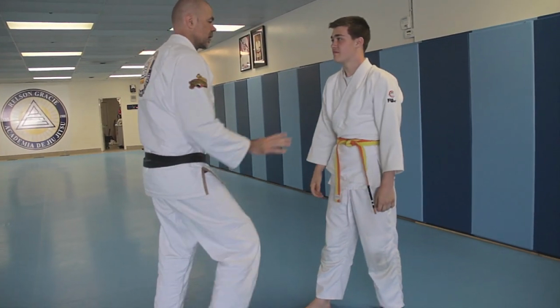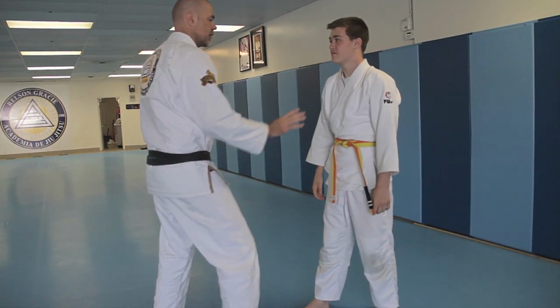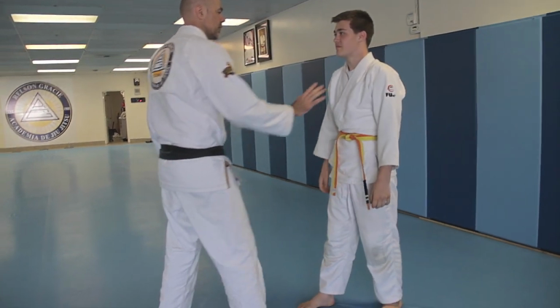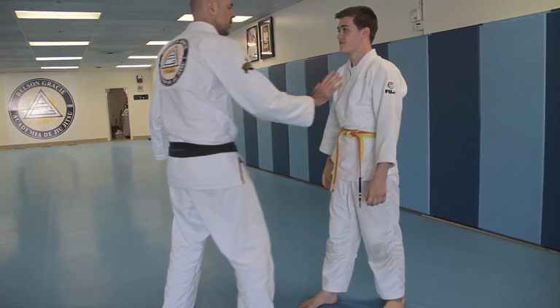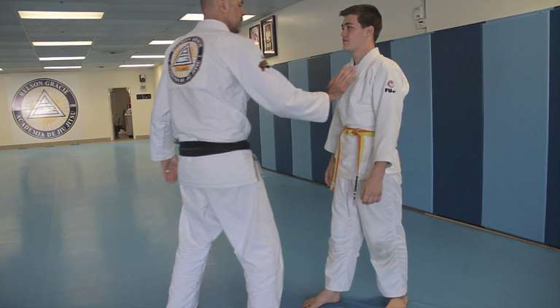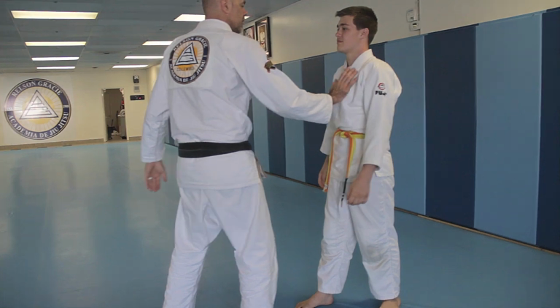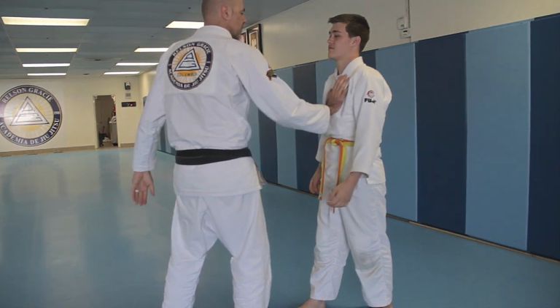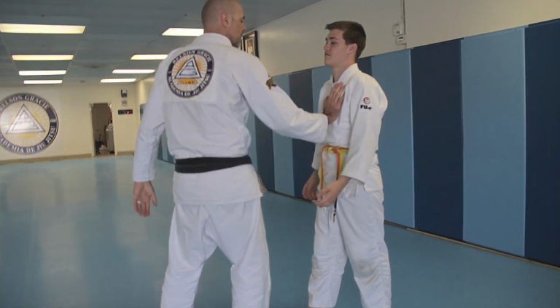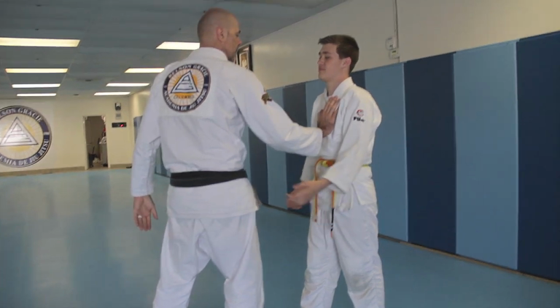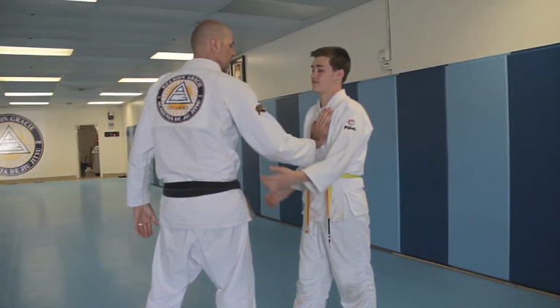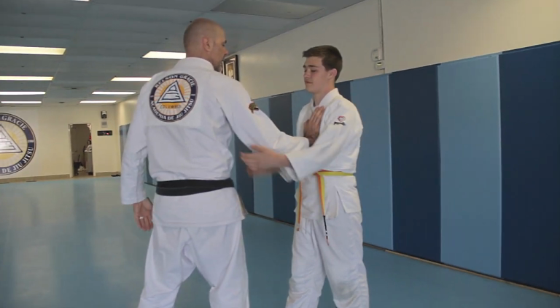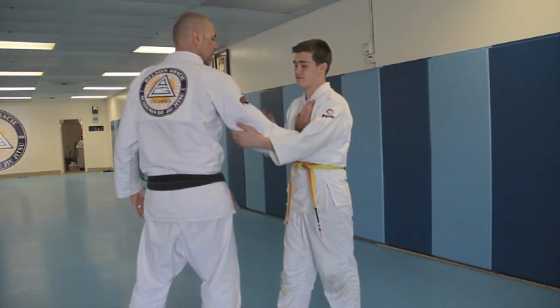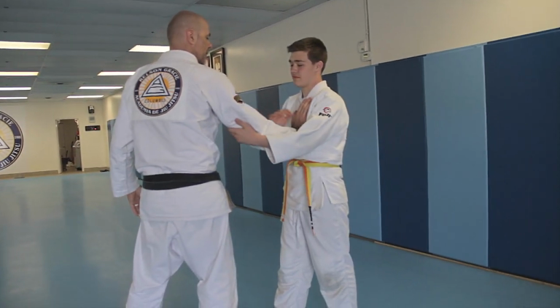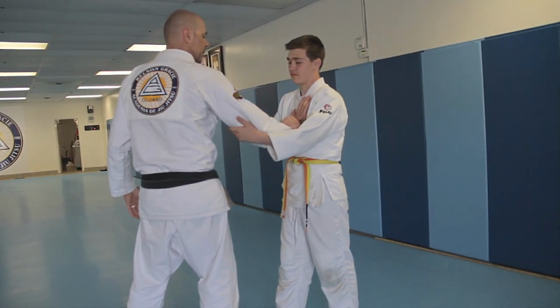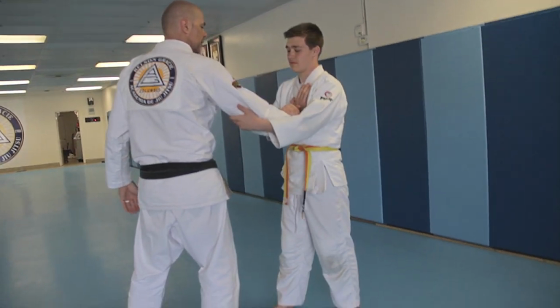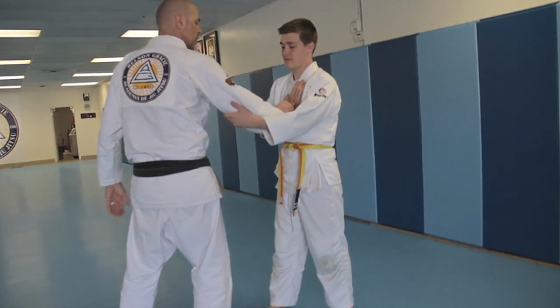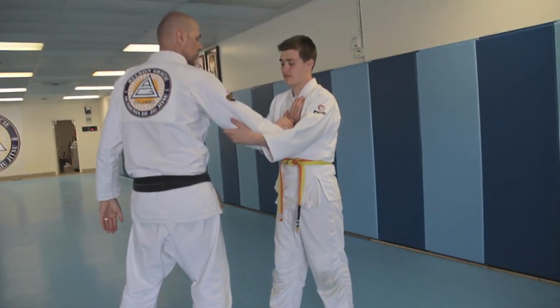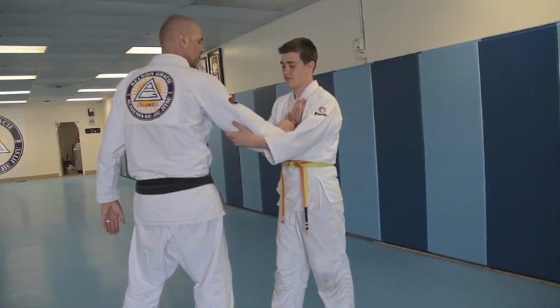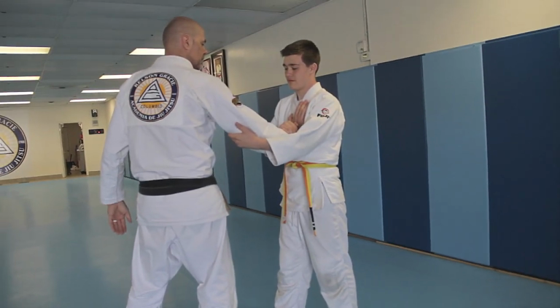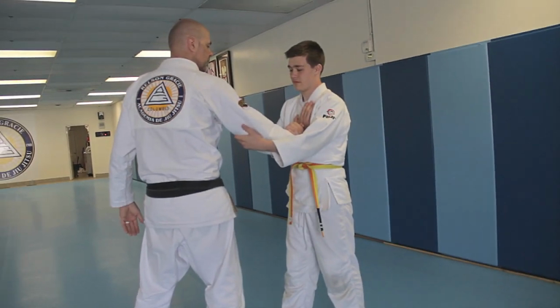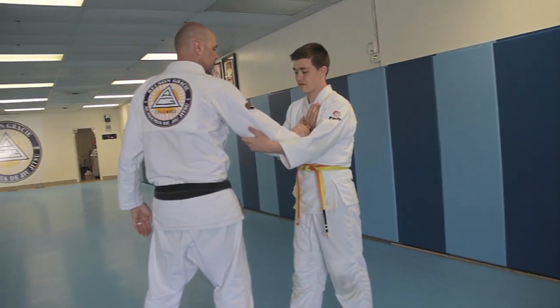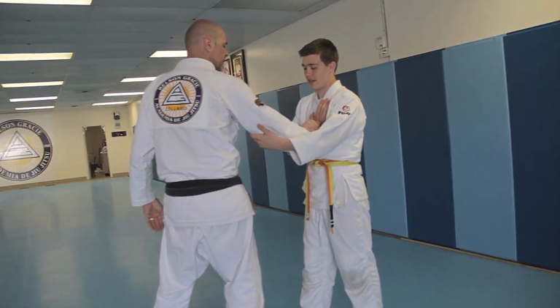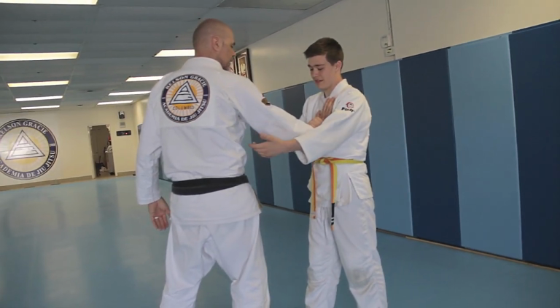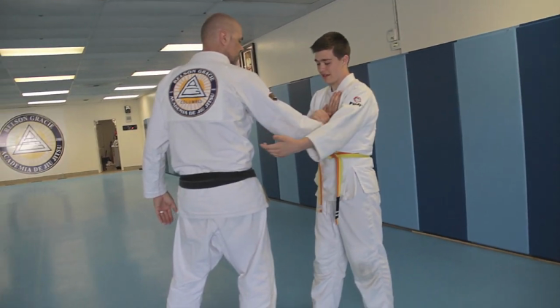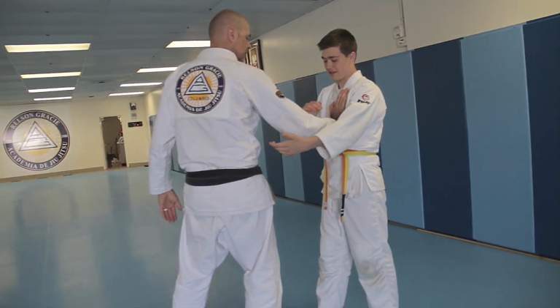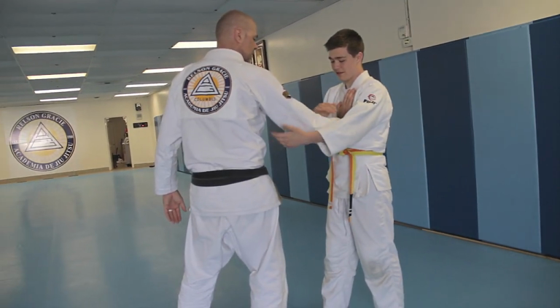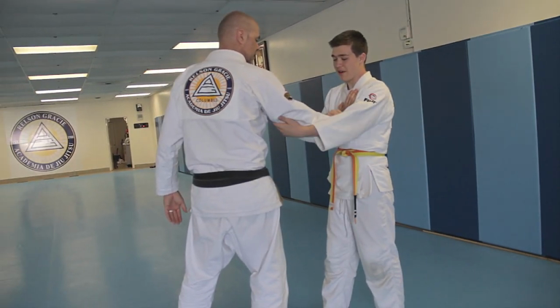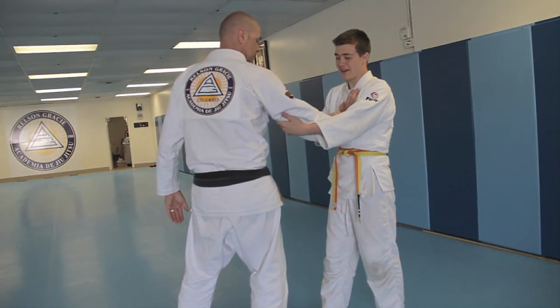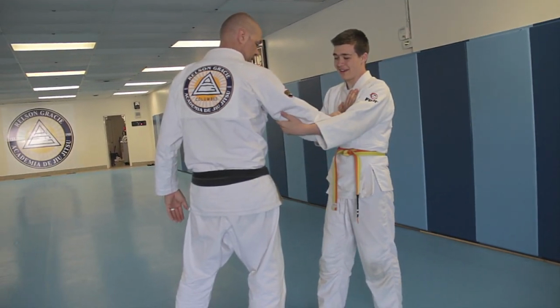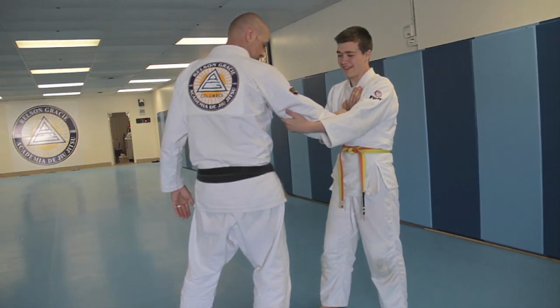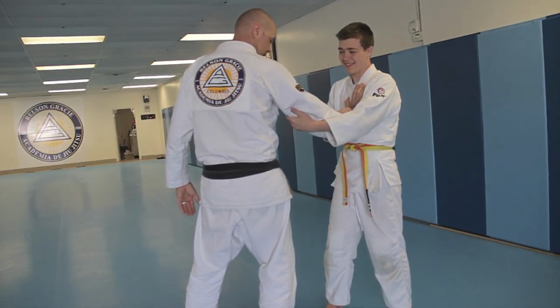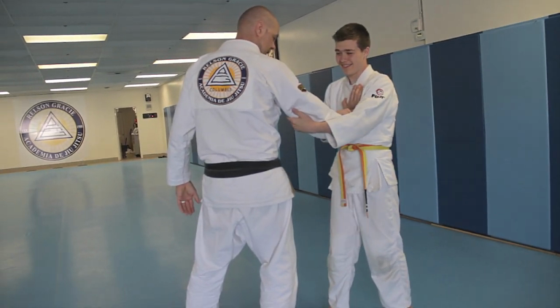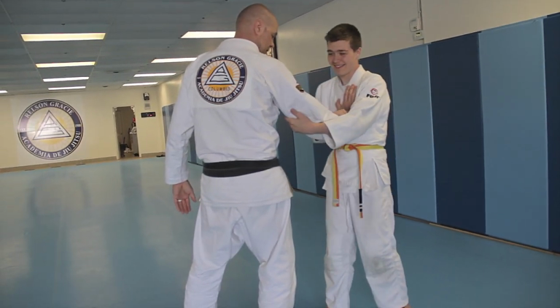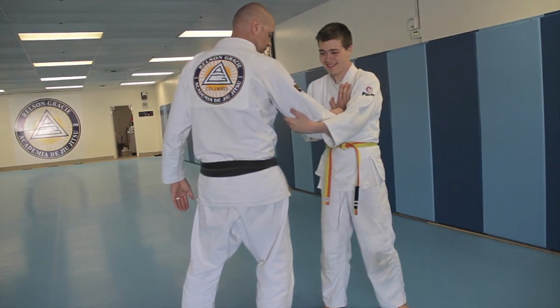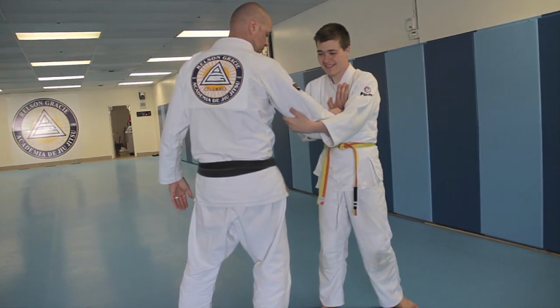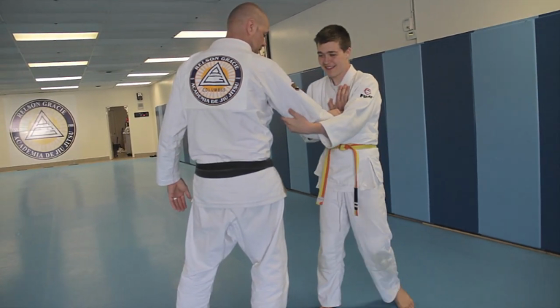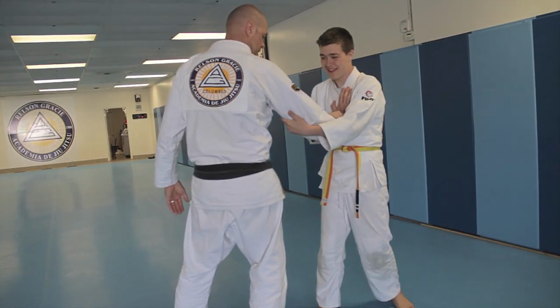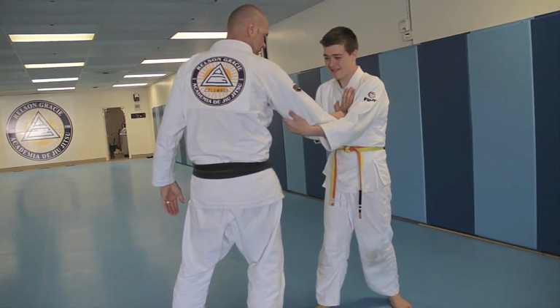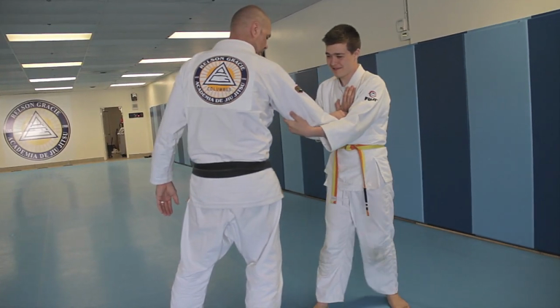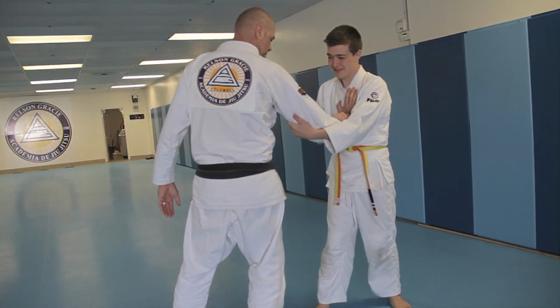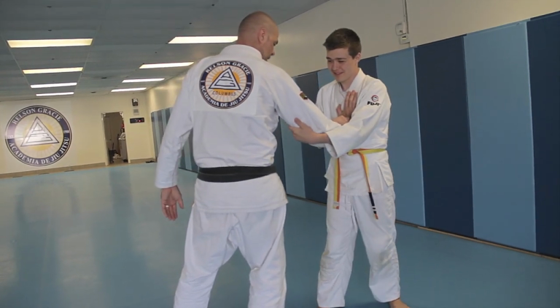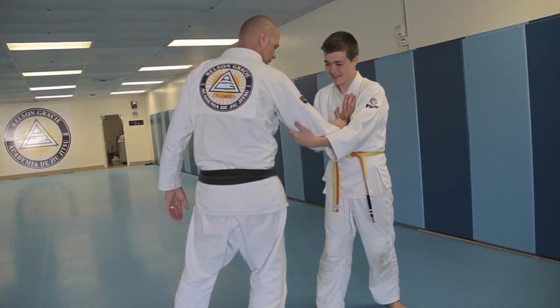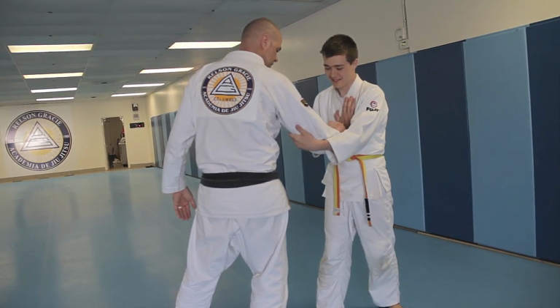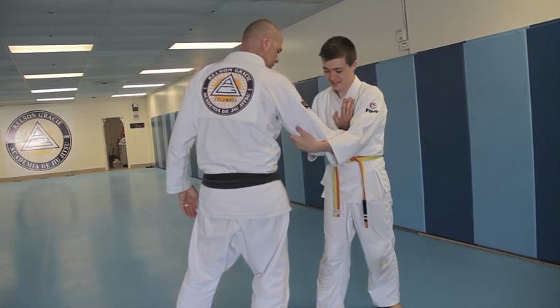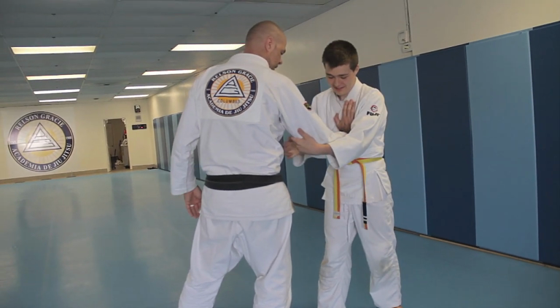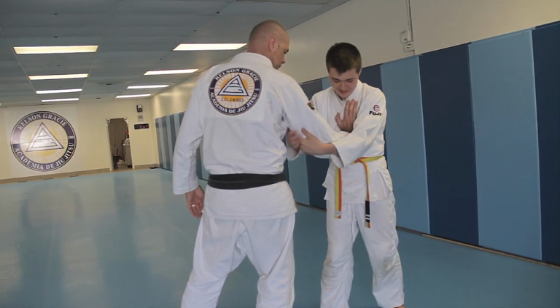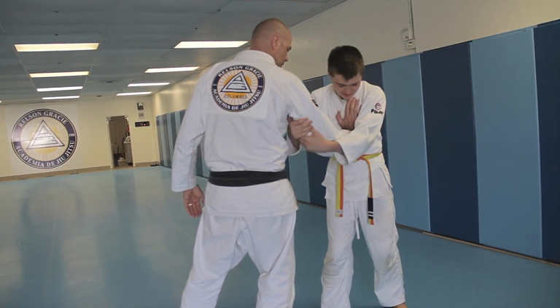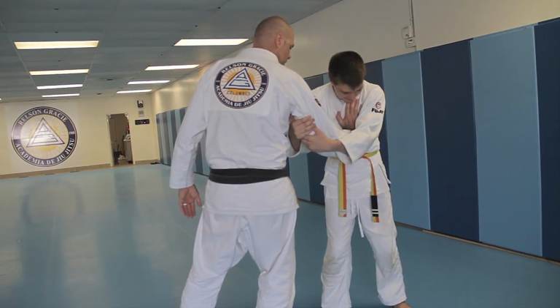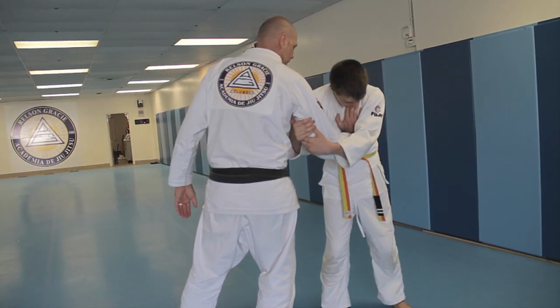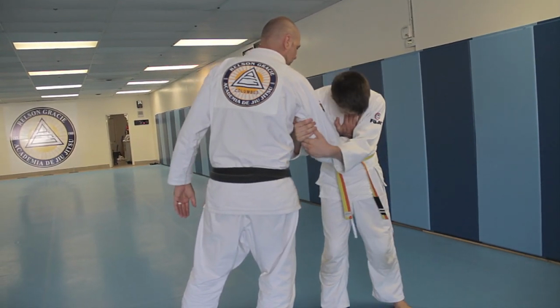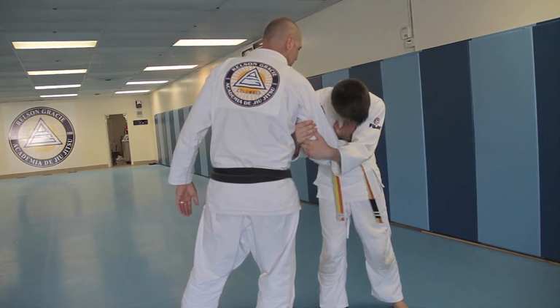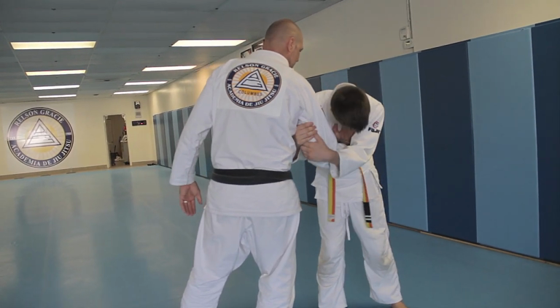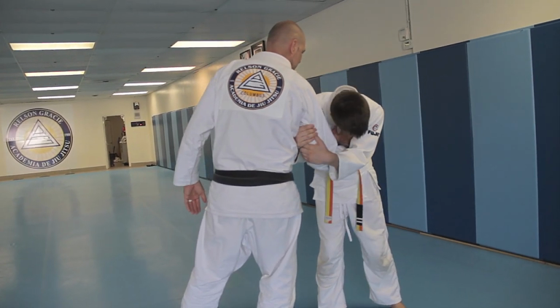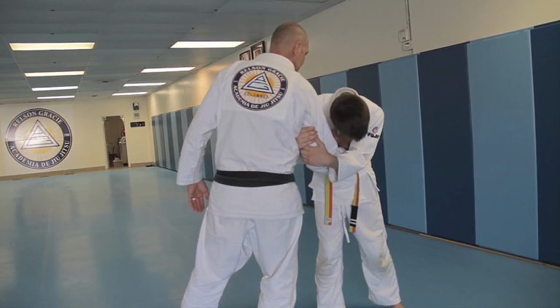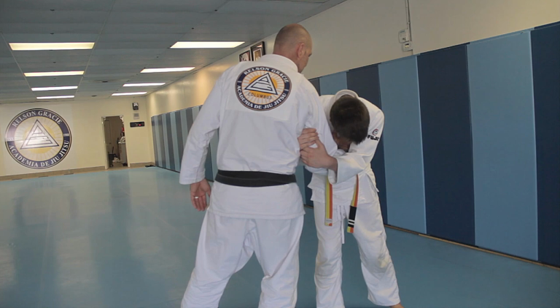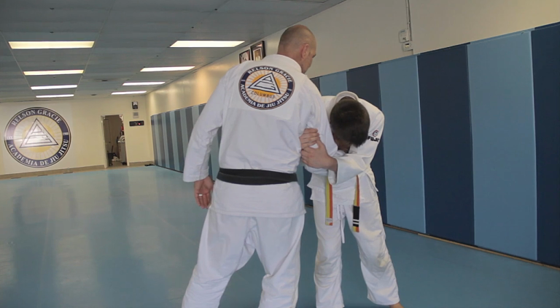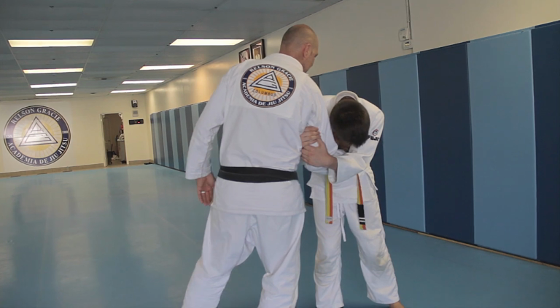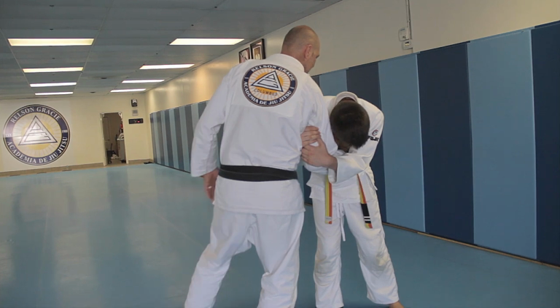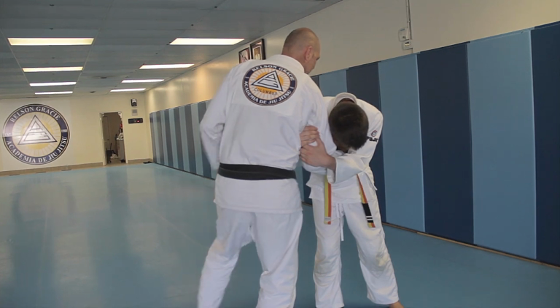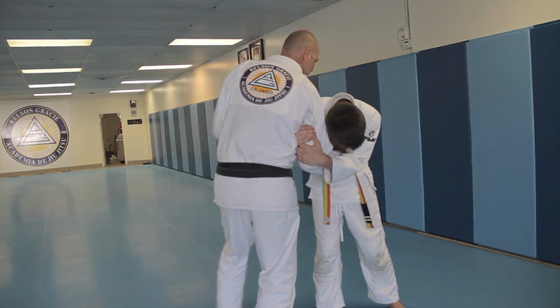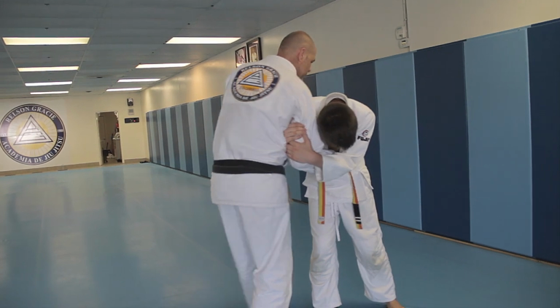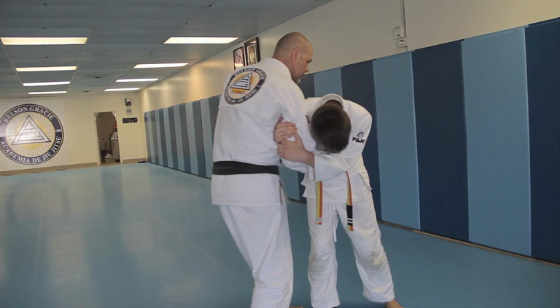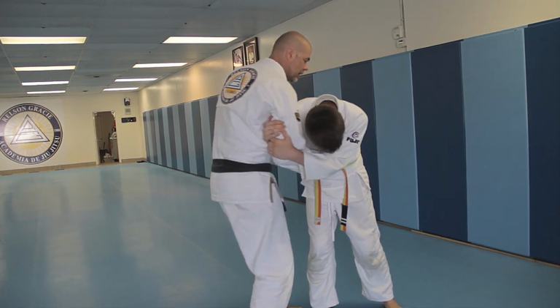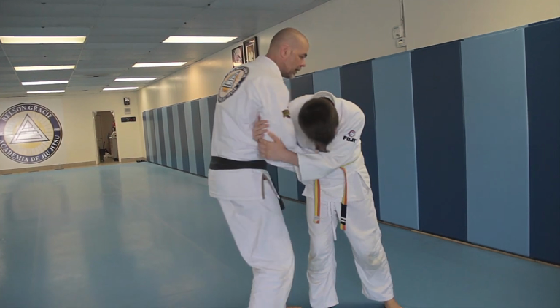Come here. That's it, that's right. Now bow to the outside, go. Yes, good — you can do it.